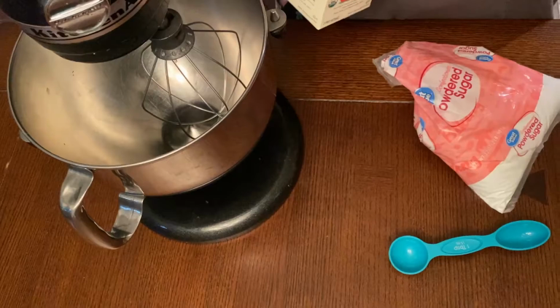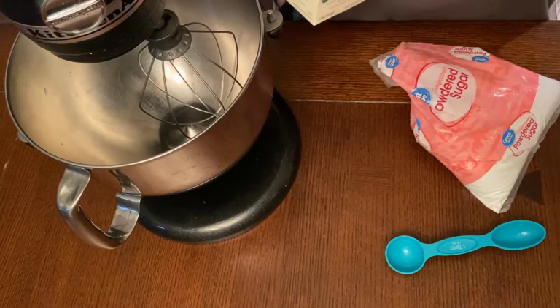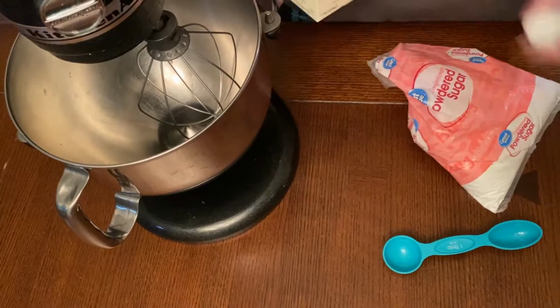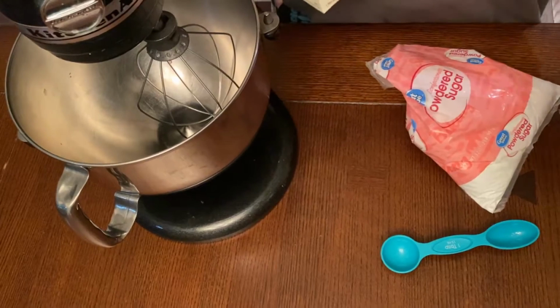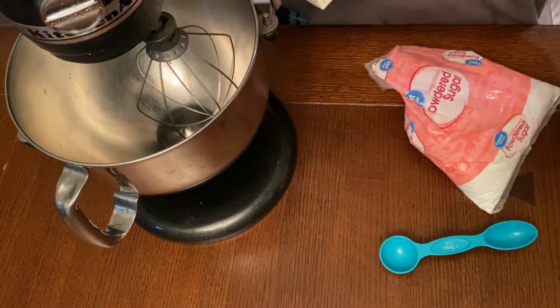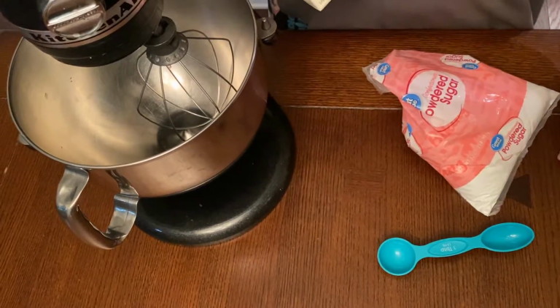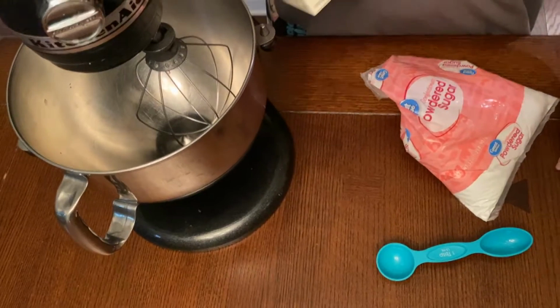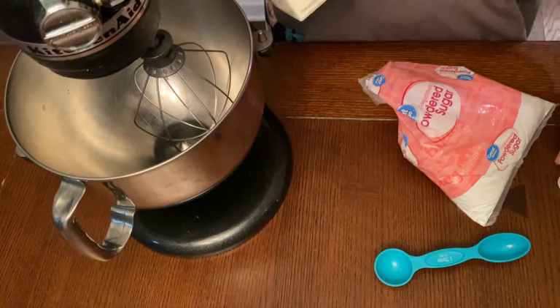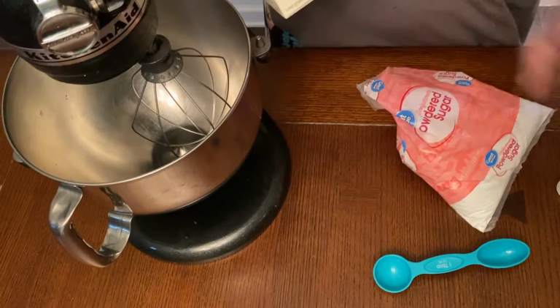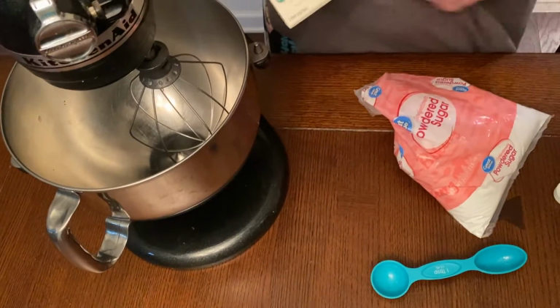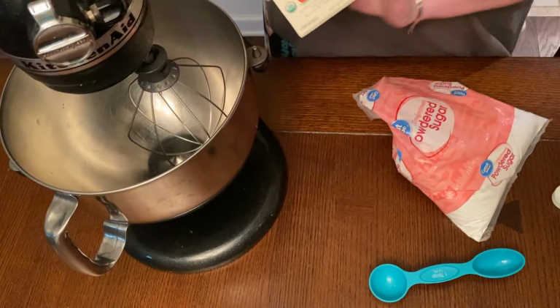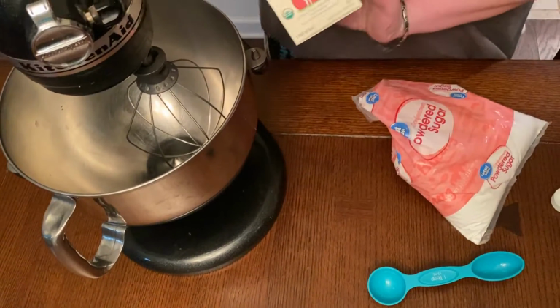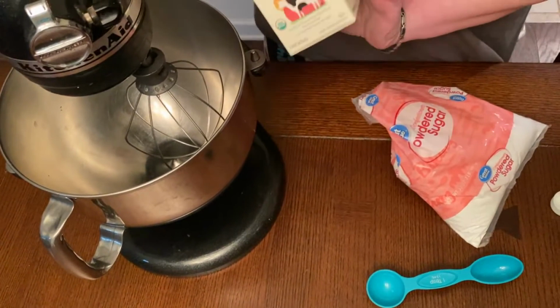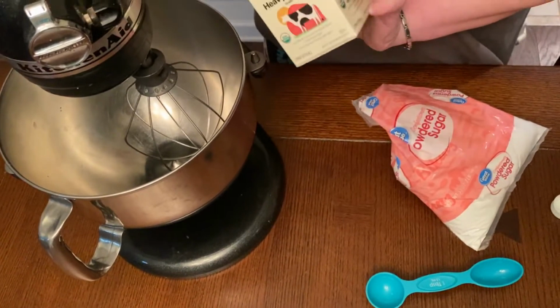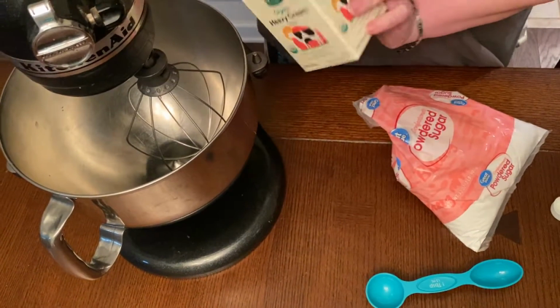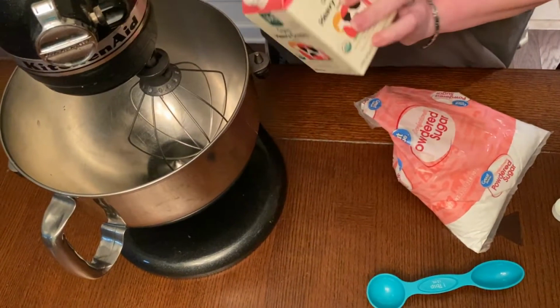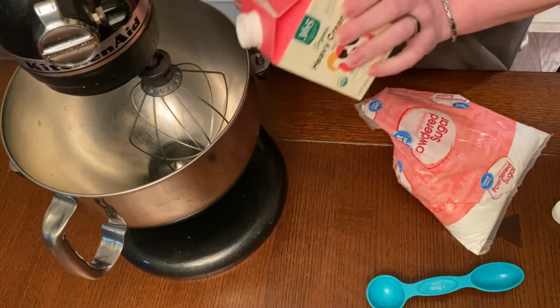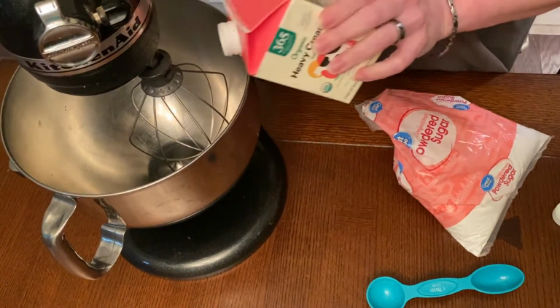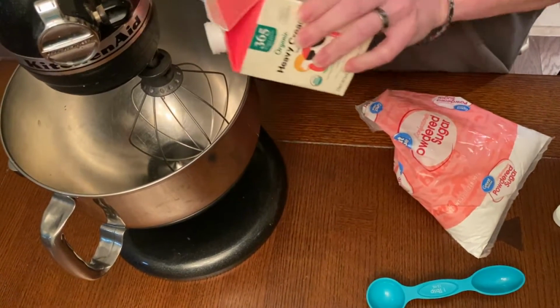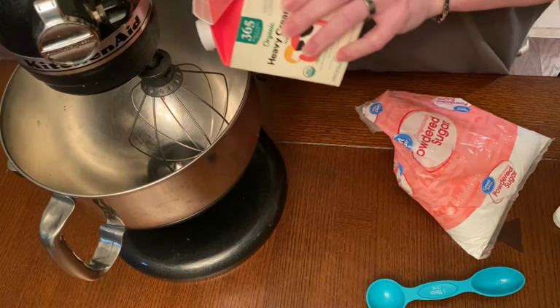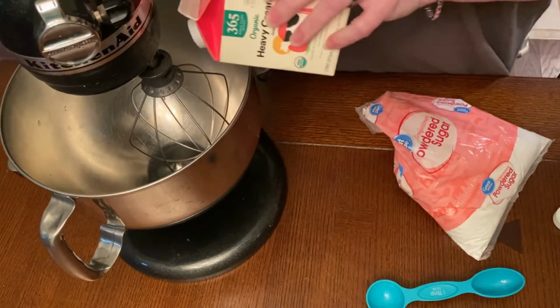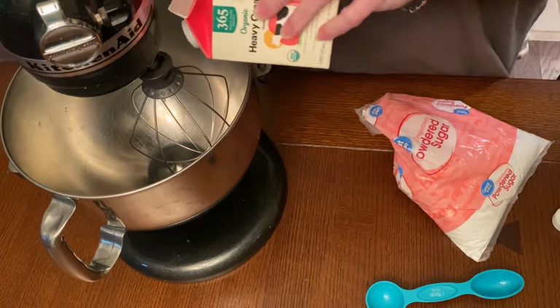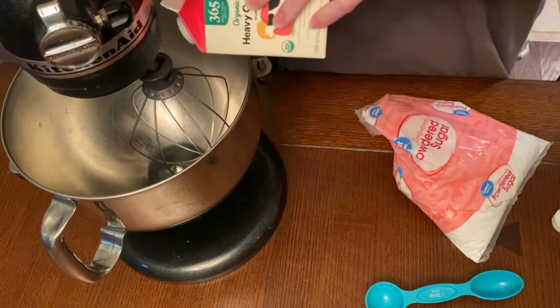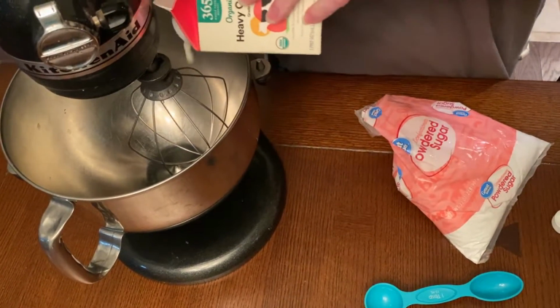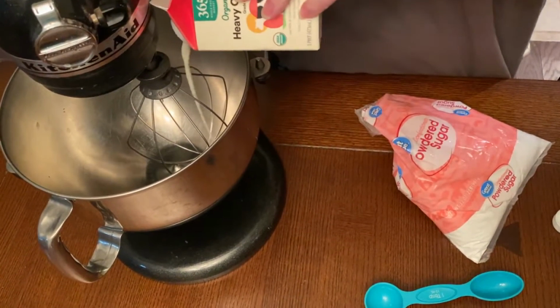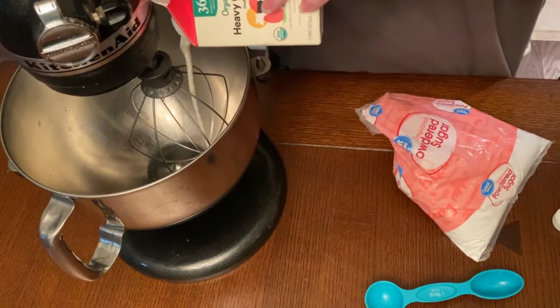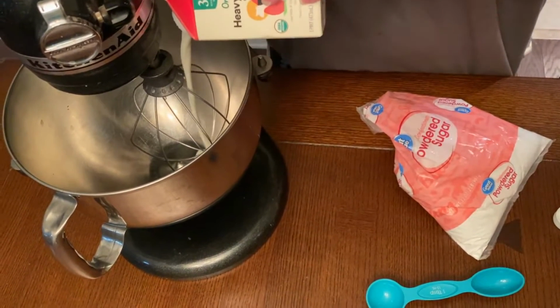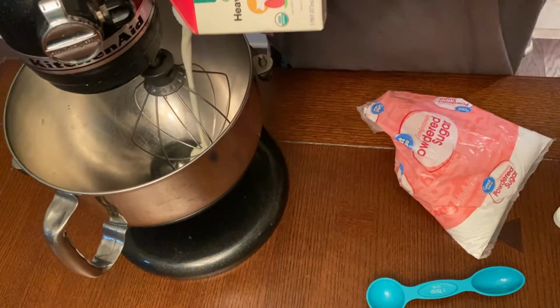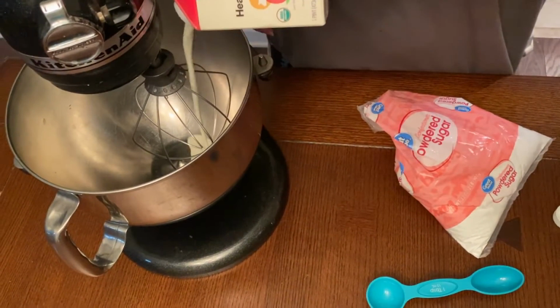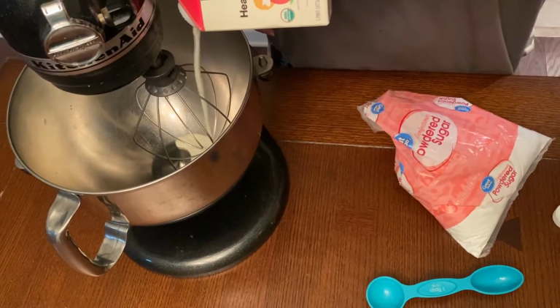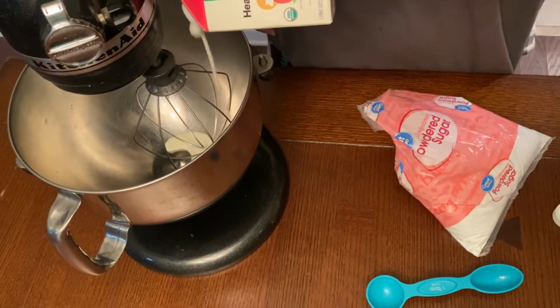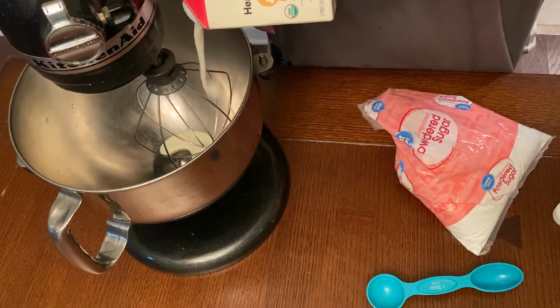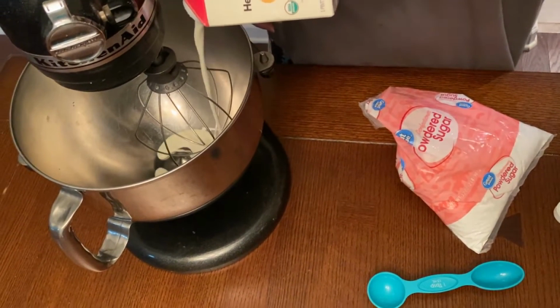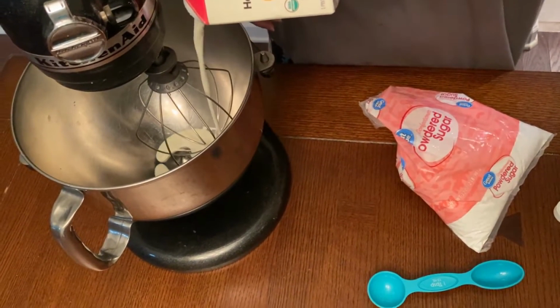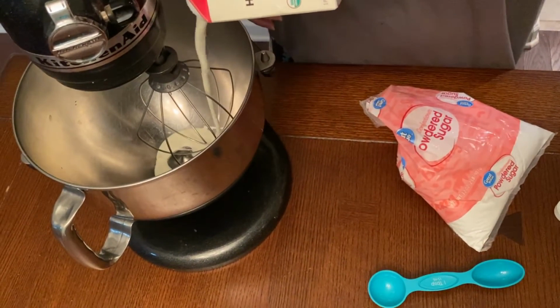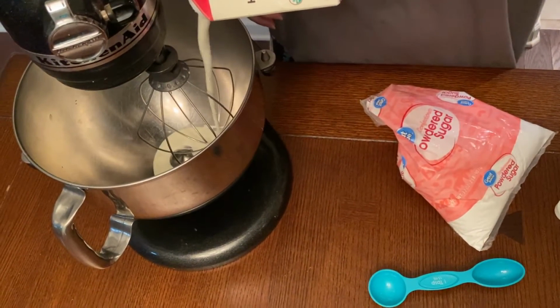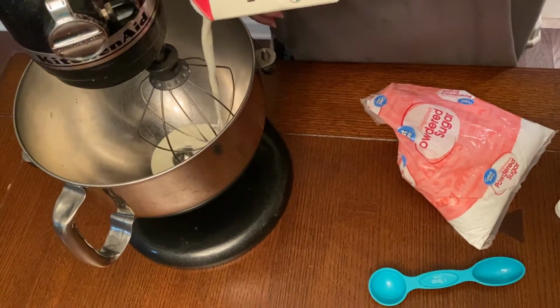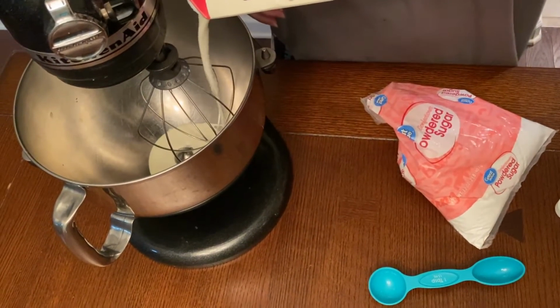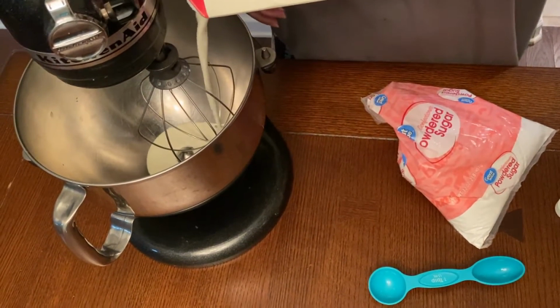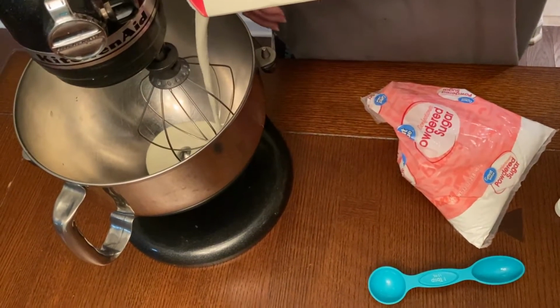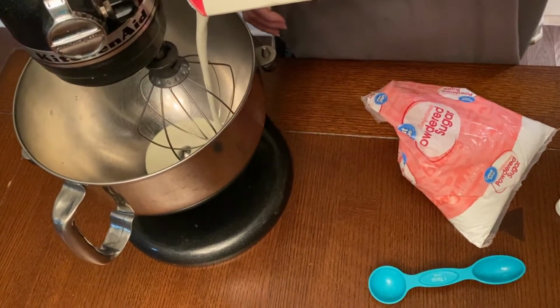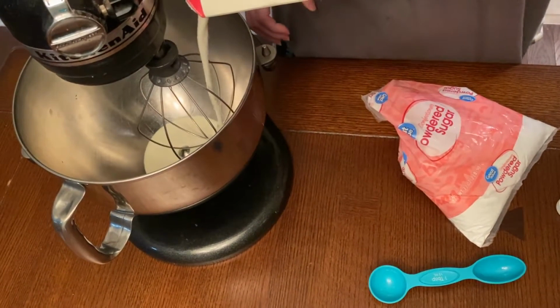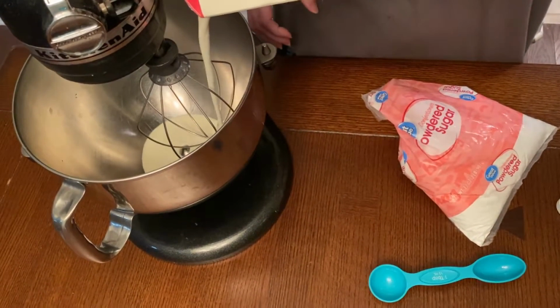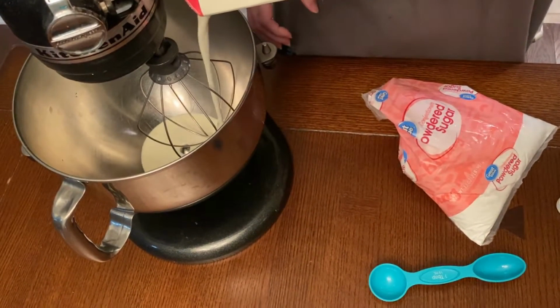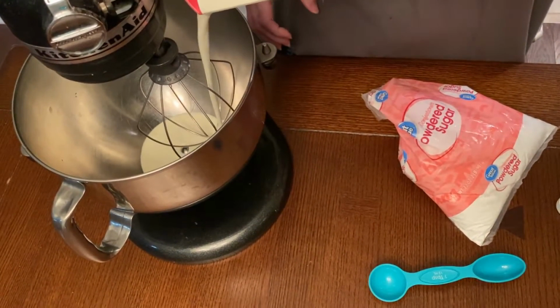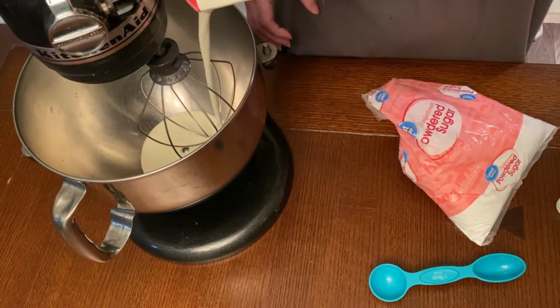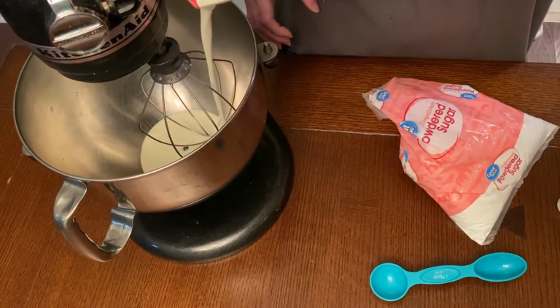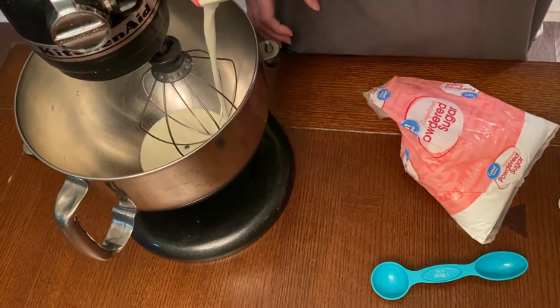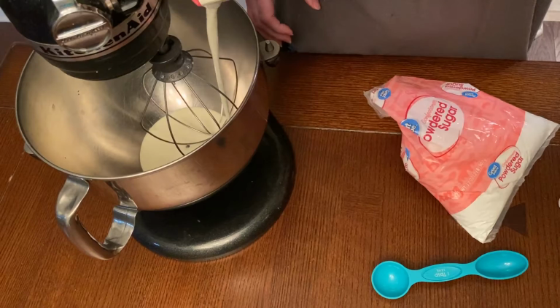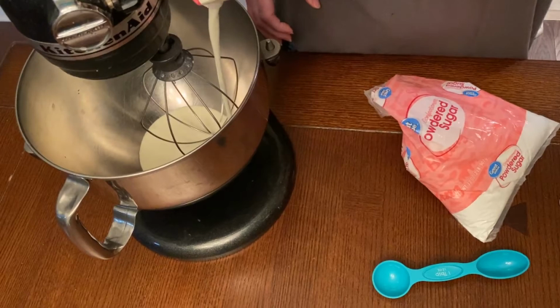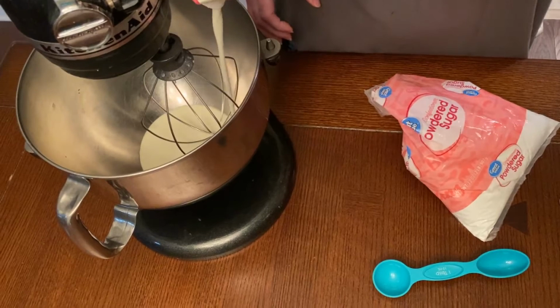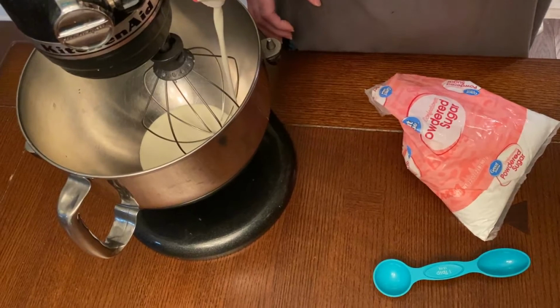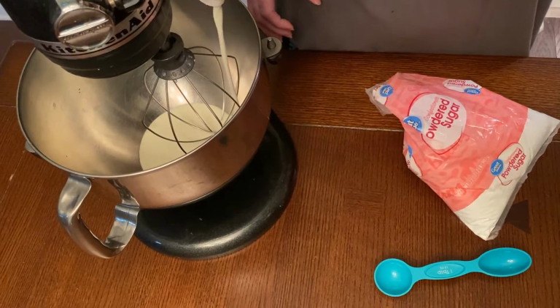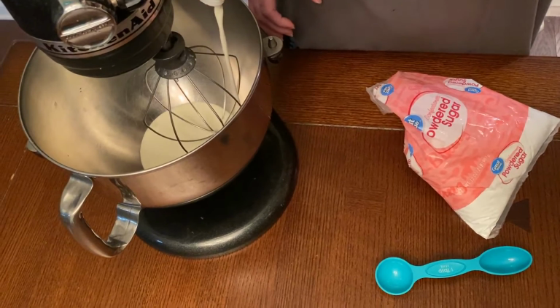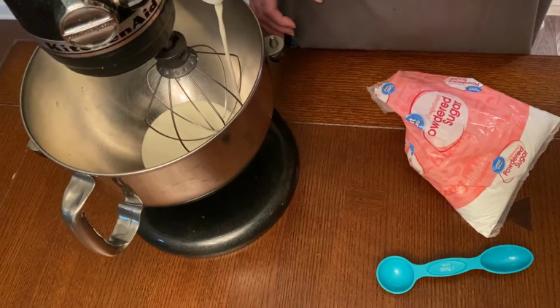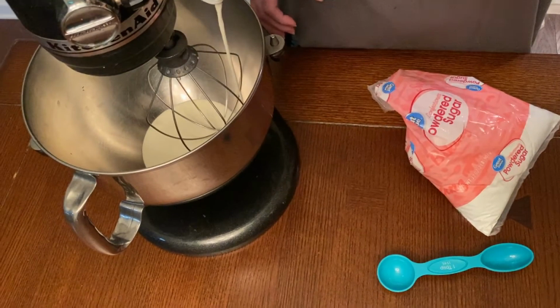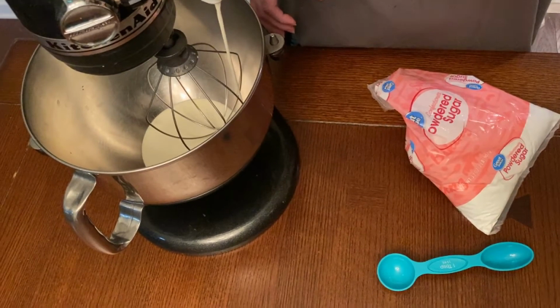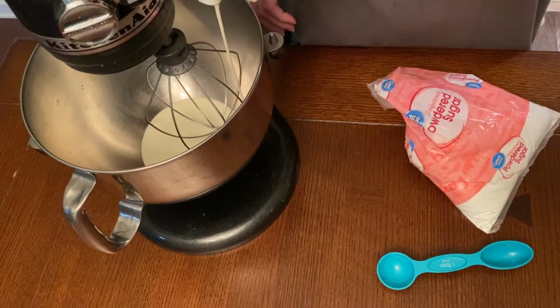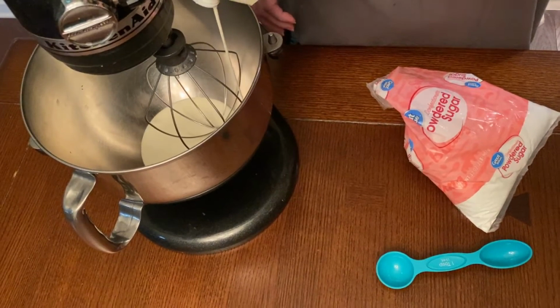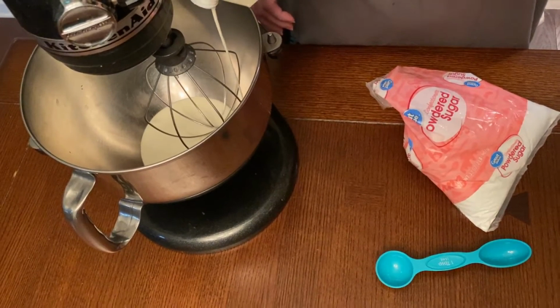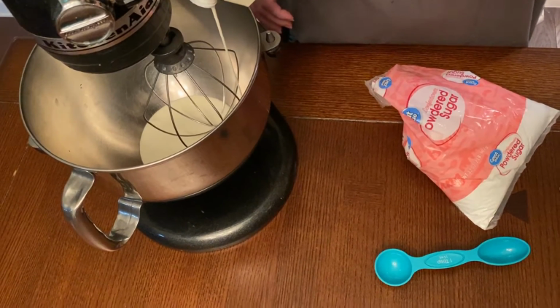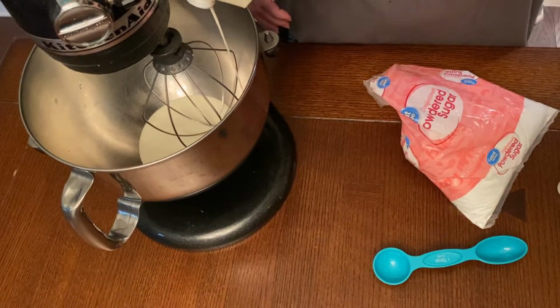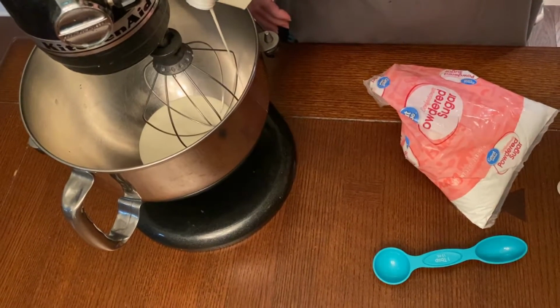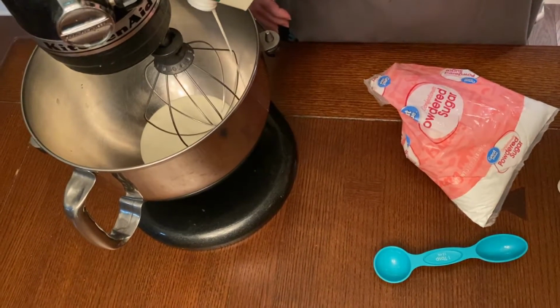Today we're going to be making a sweetened whipped cream, or a Chantilly cream. All you need for it is heavy whipping cream, confectioner sugar, and a way to mix it.